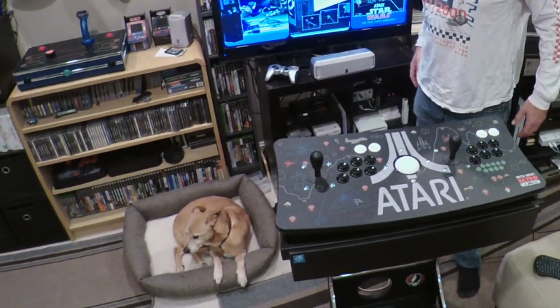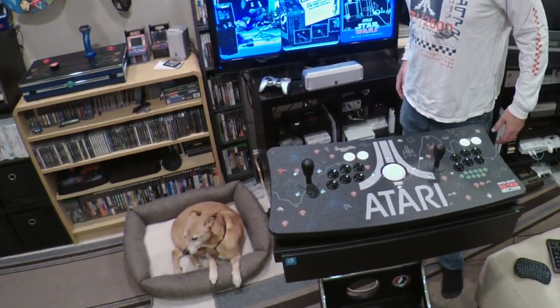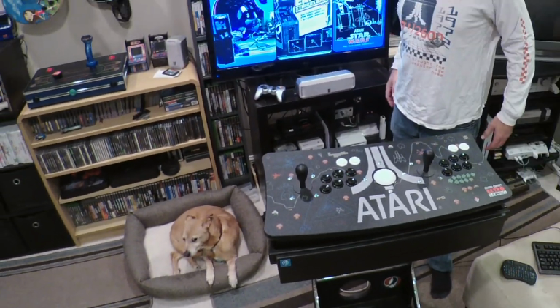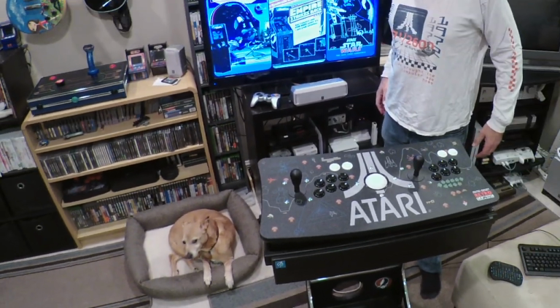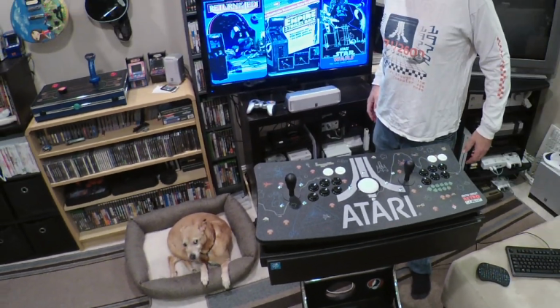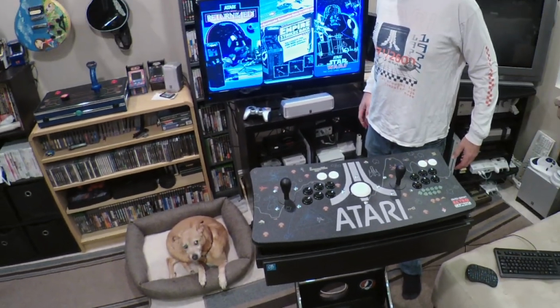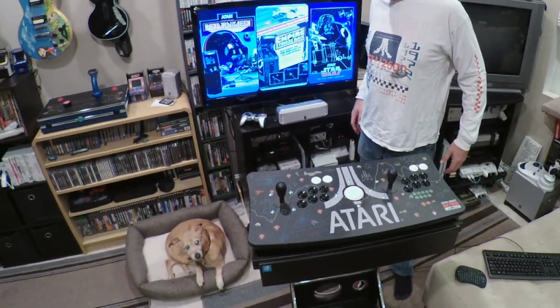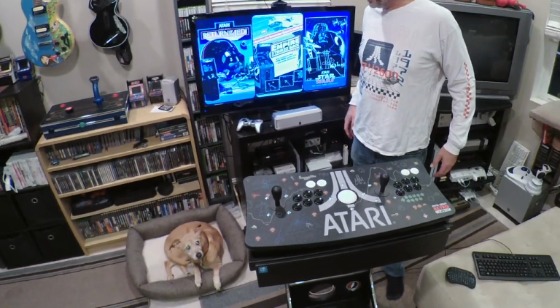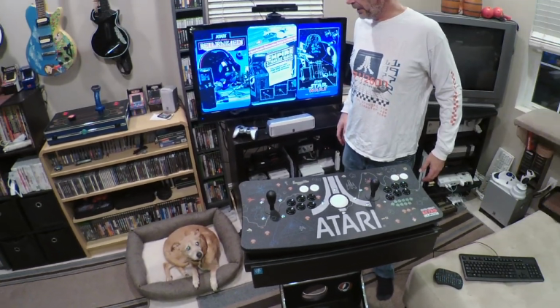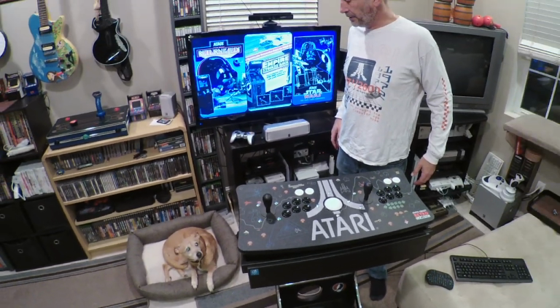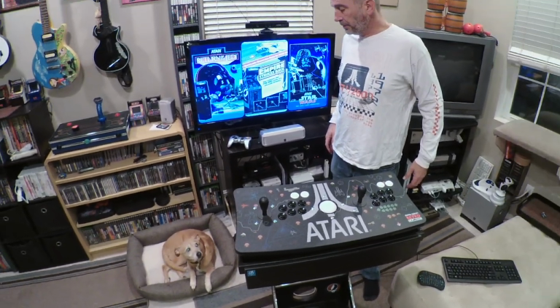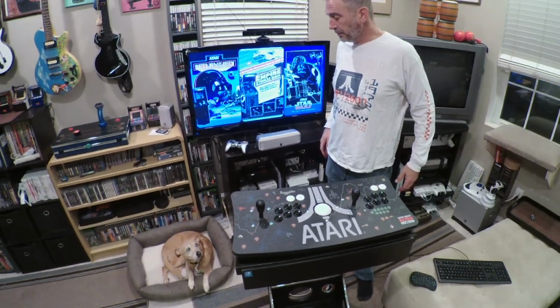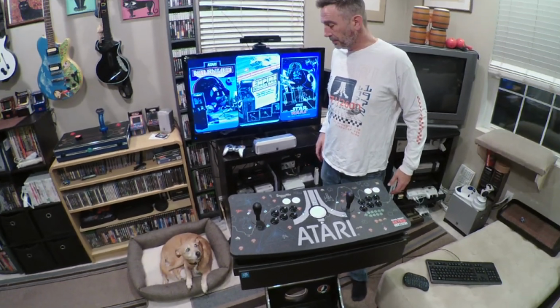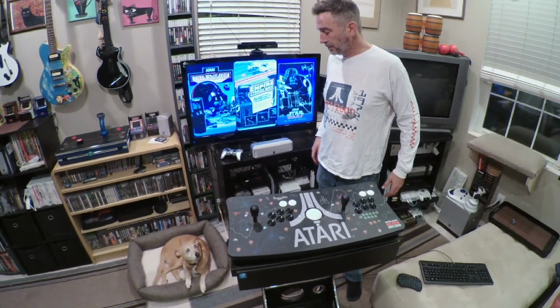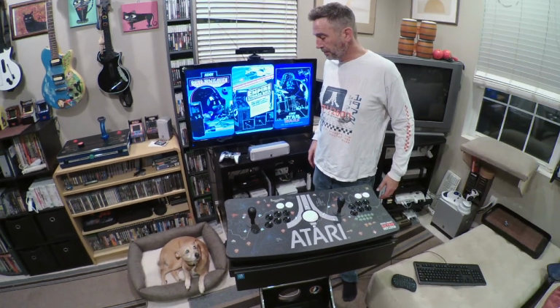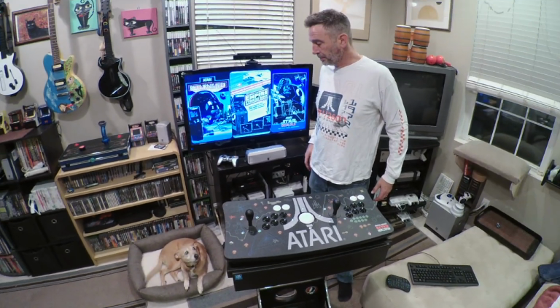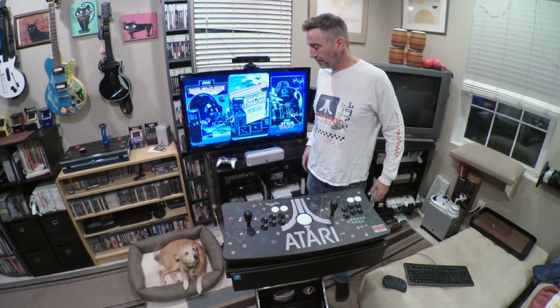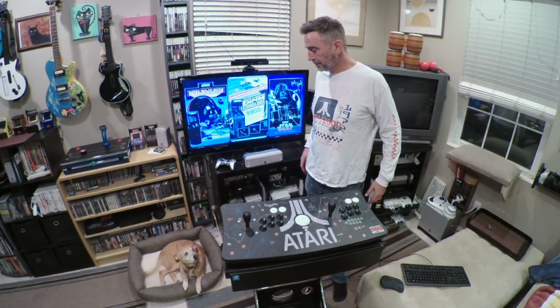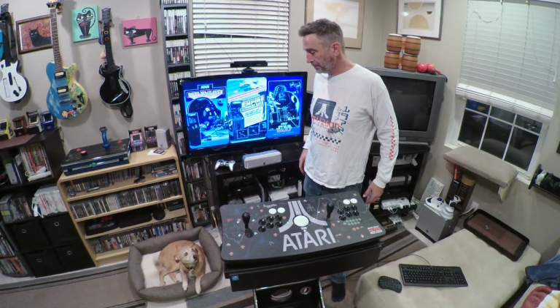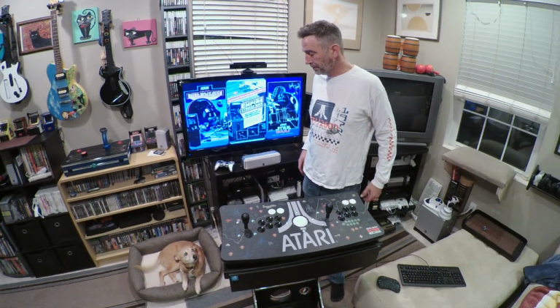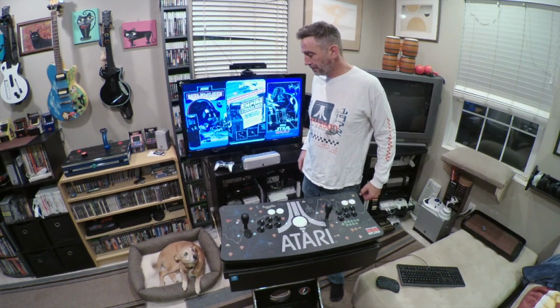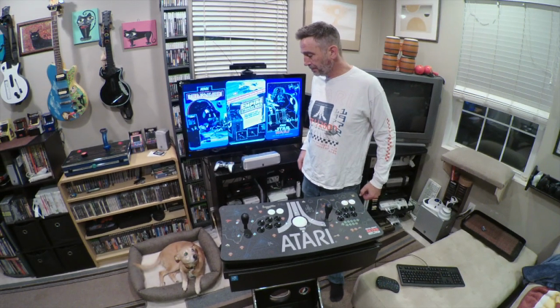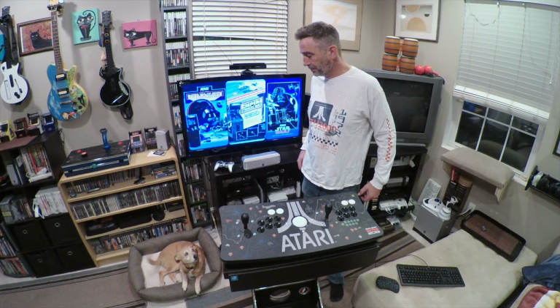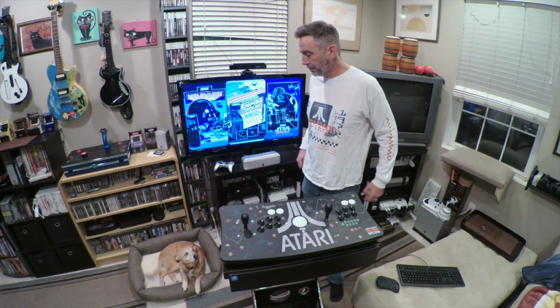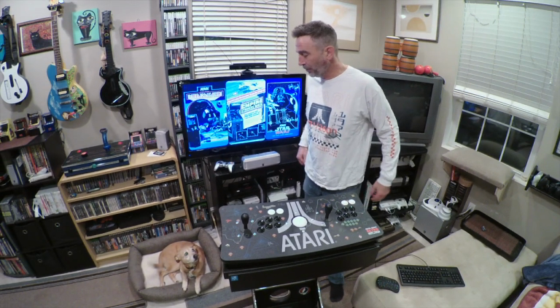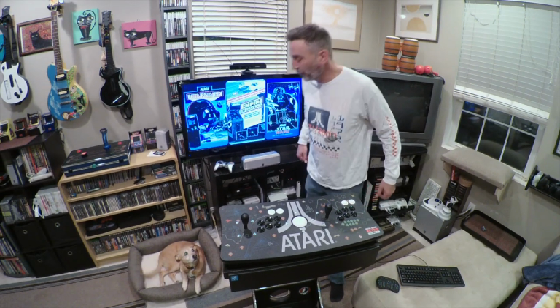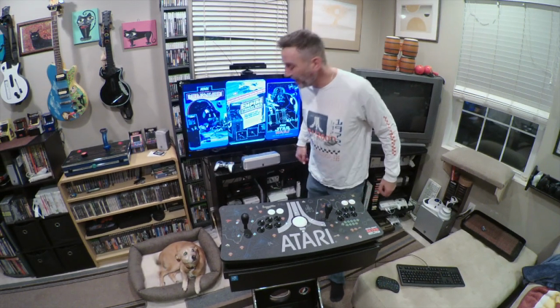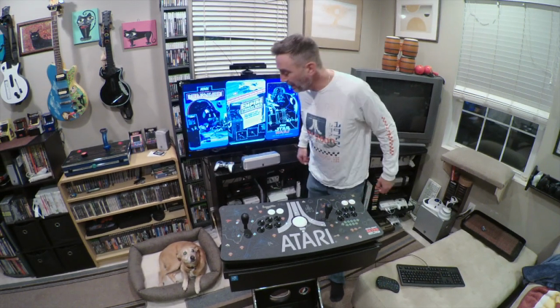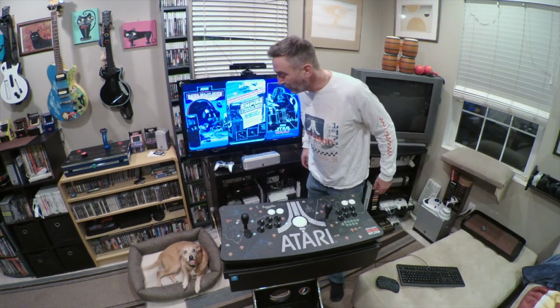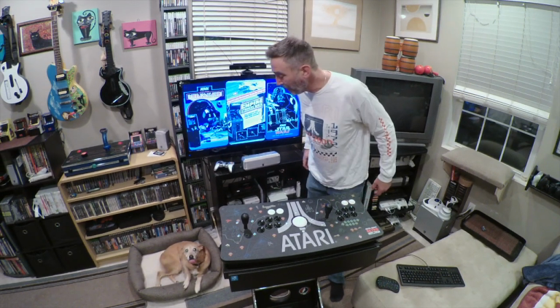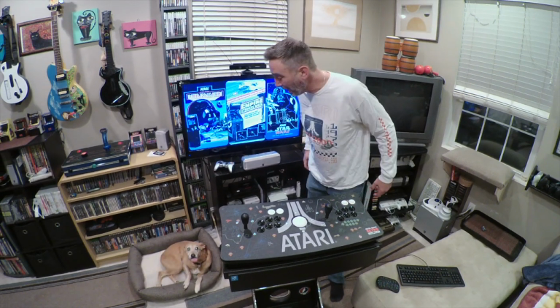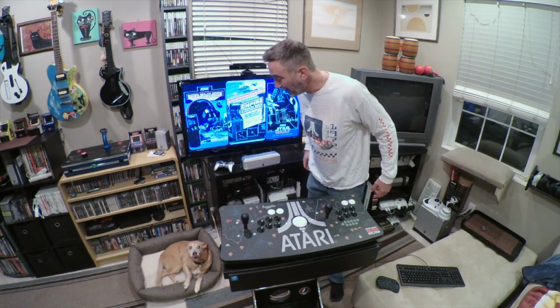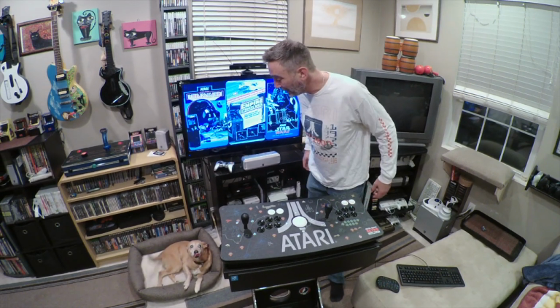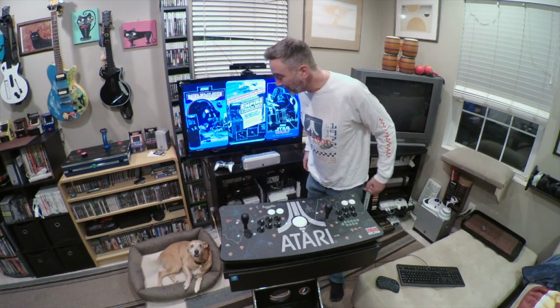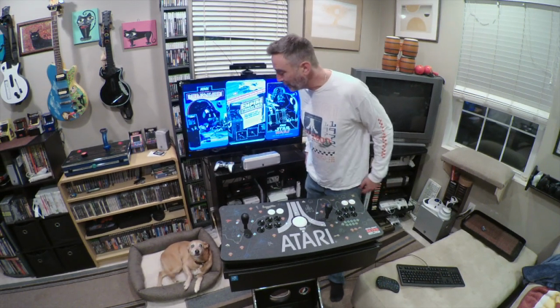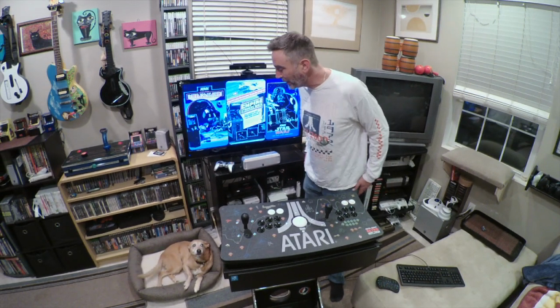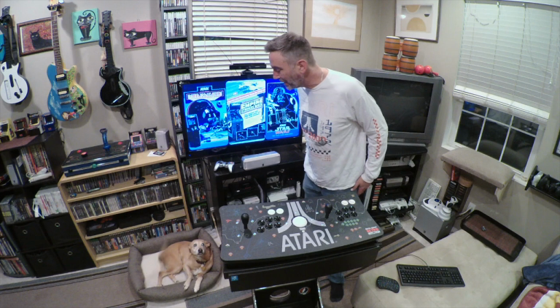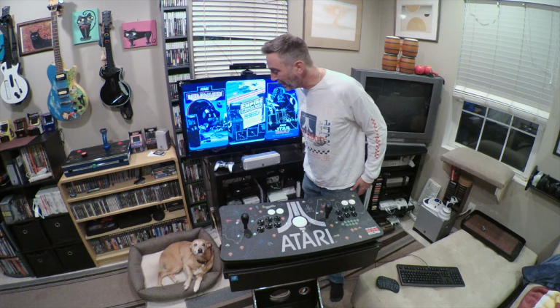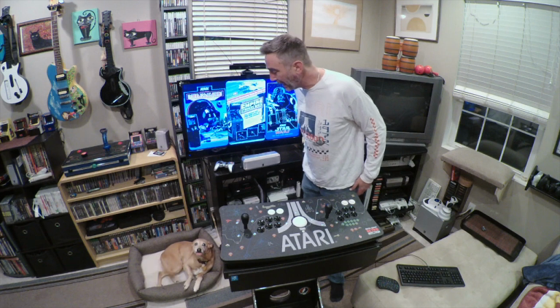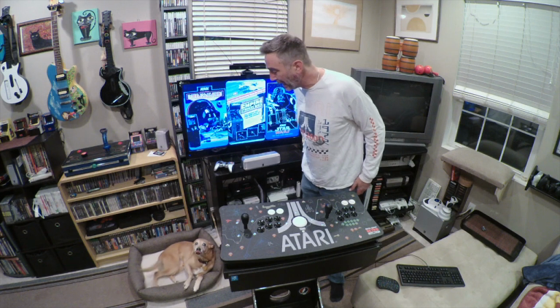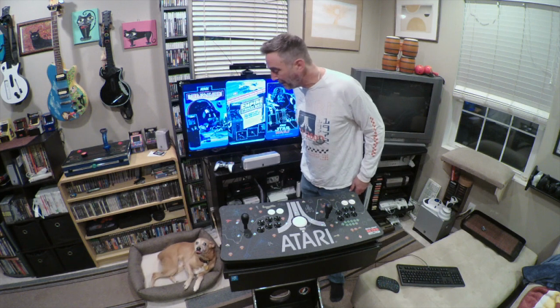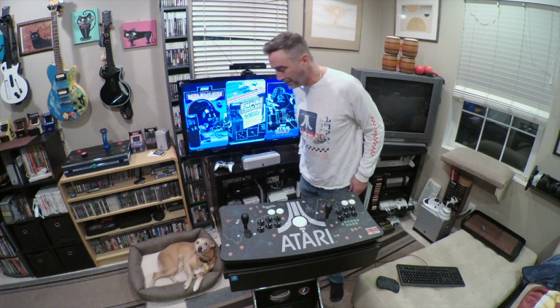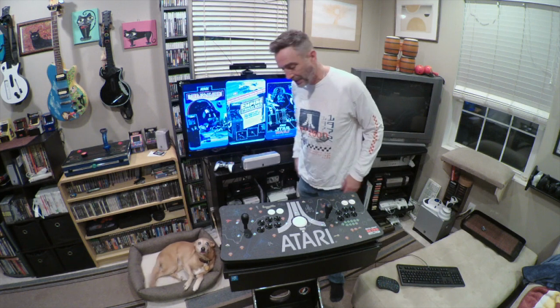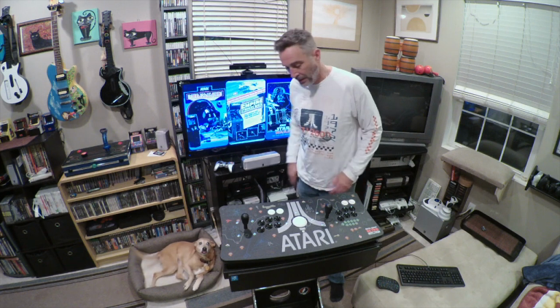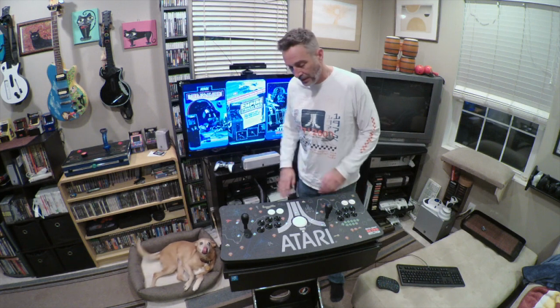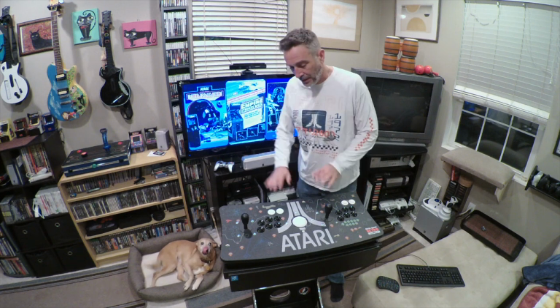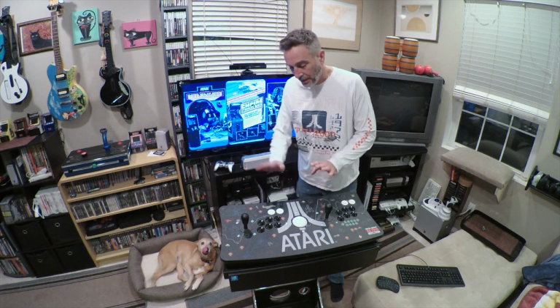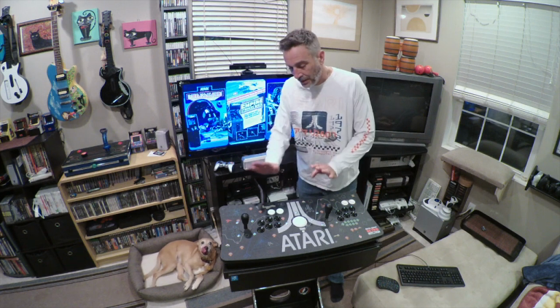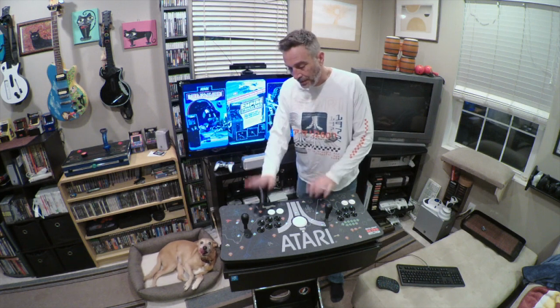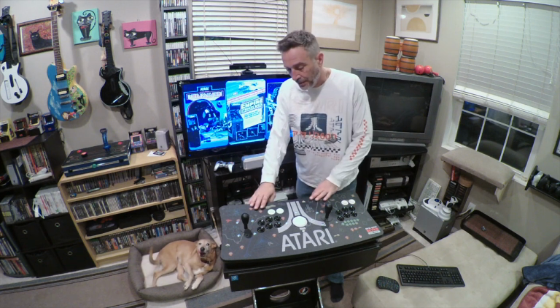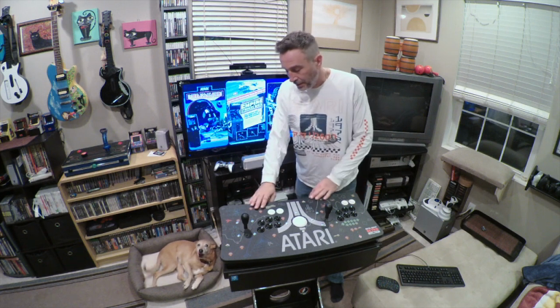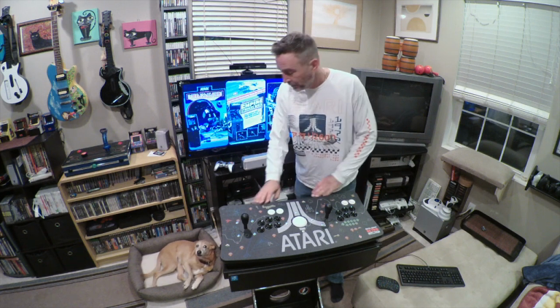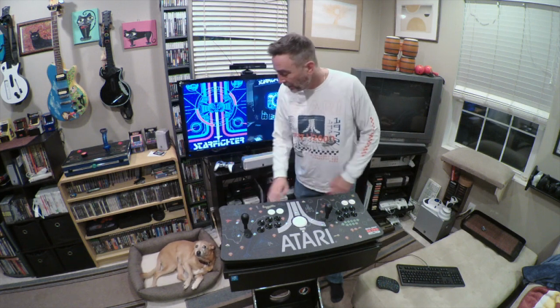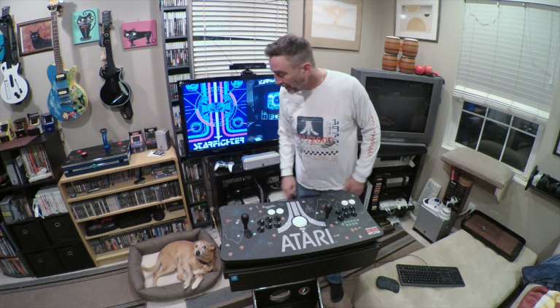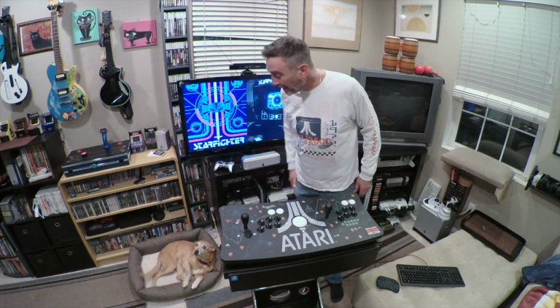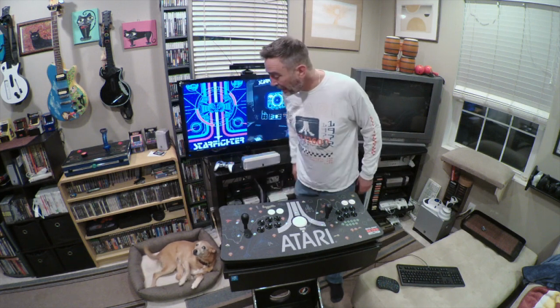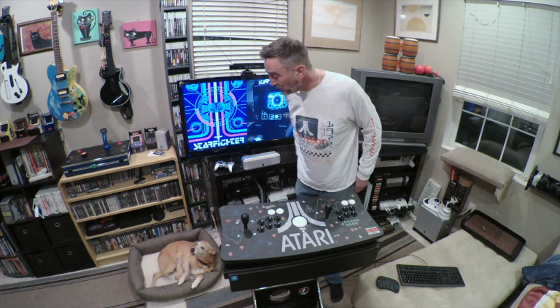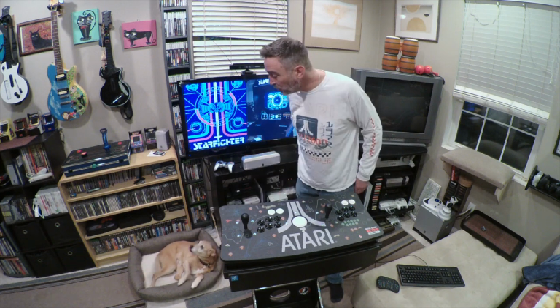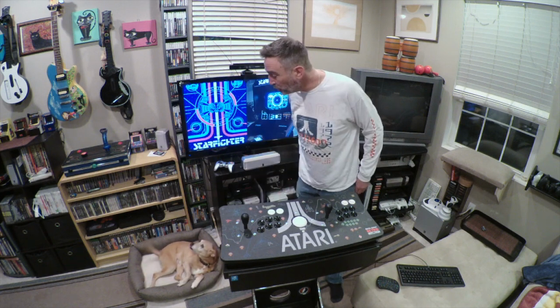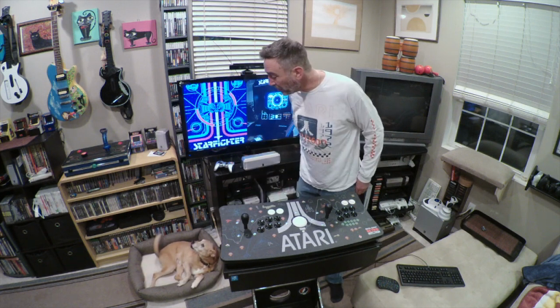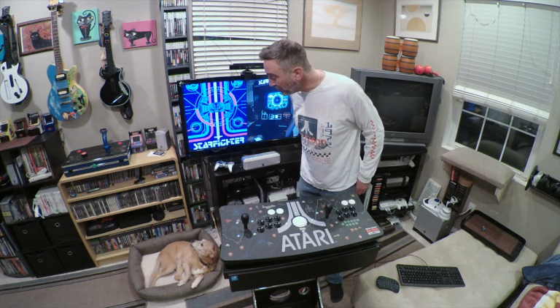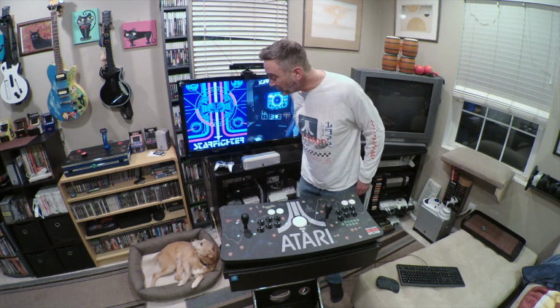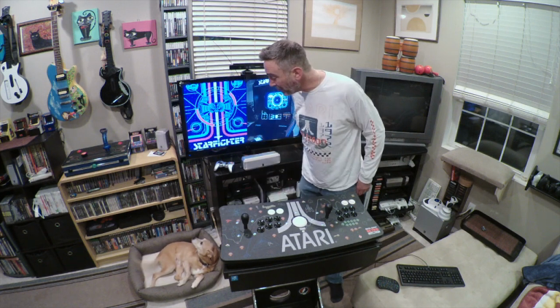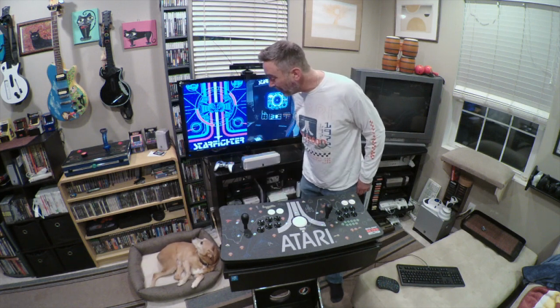Whoa, Paige. You're ready to rock, huh? You ready to game? Ready to game two-player style?